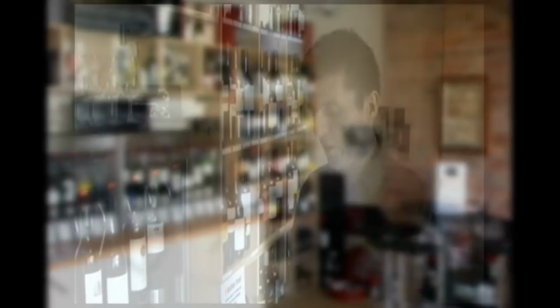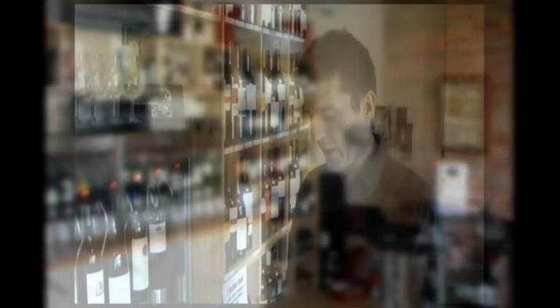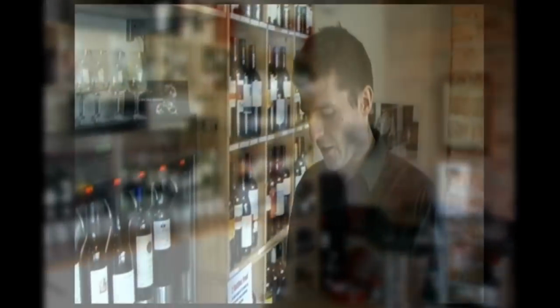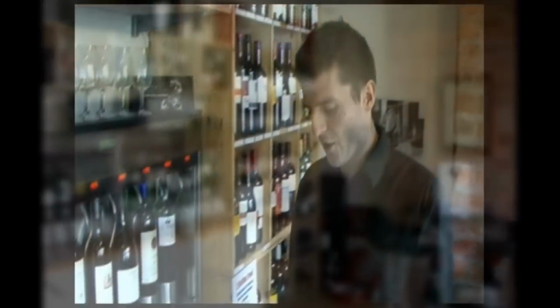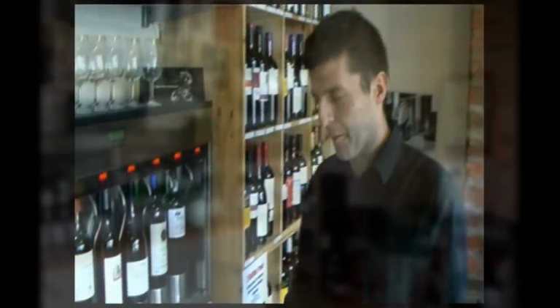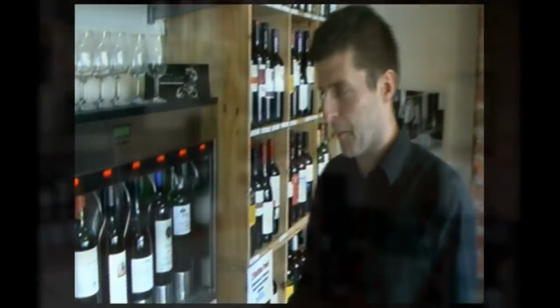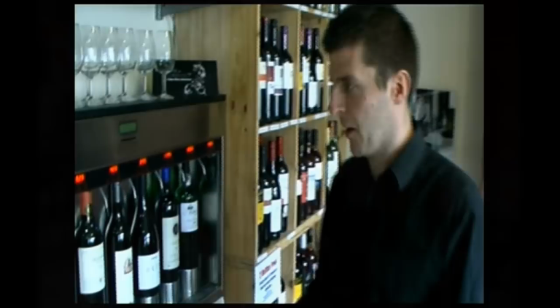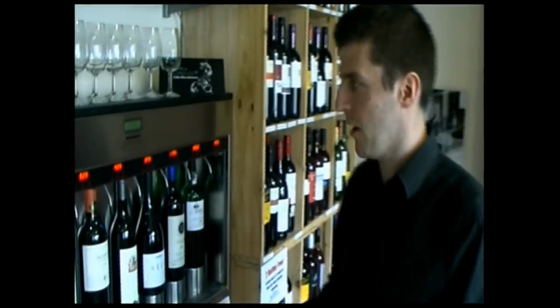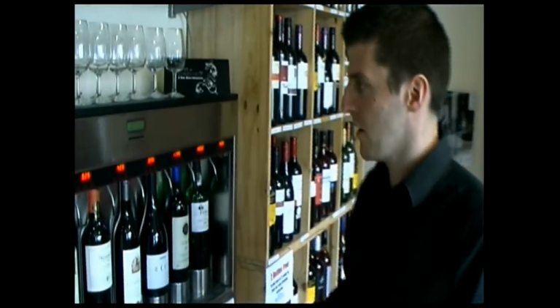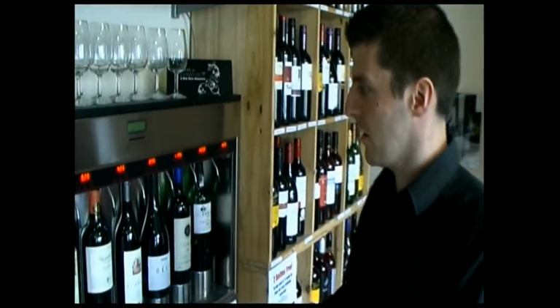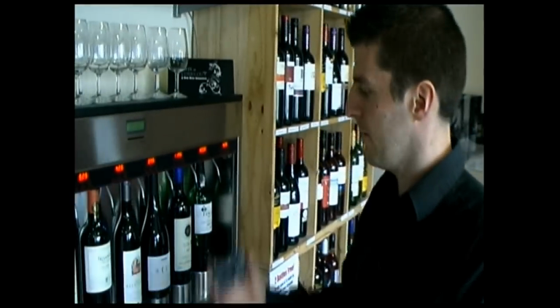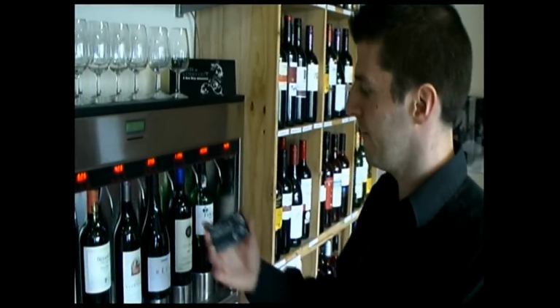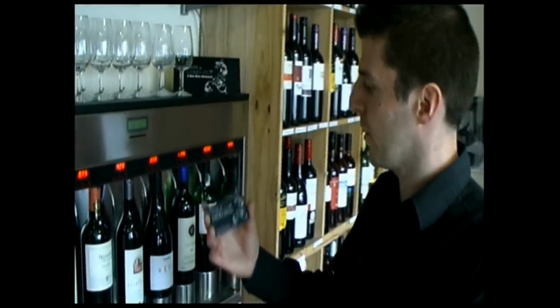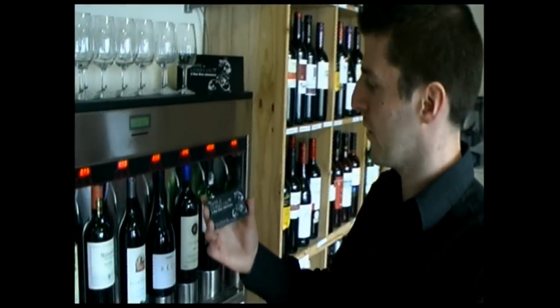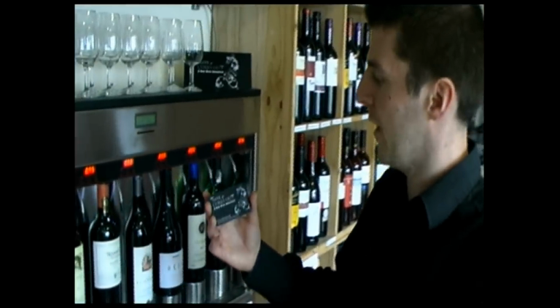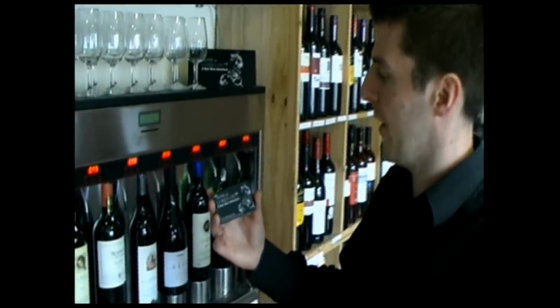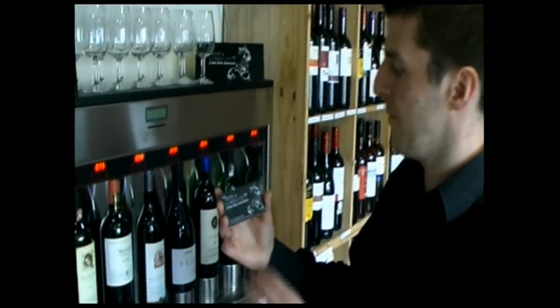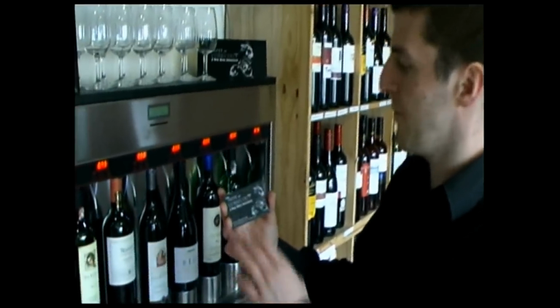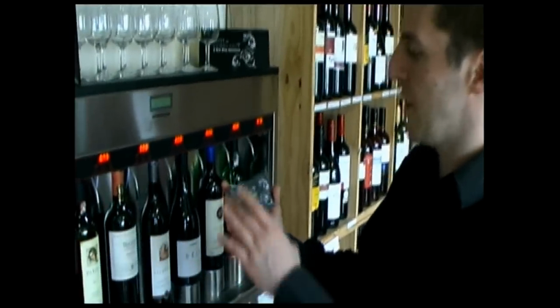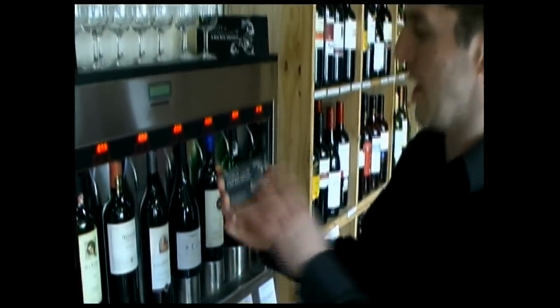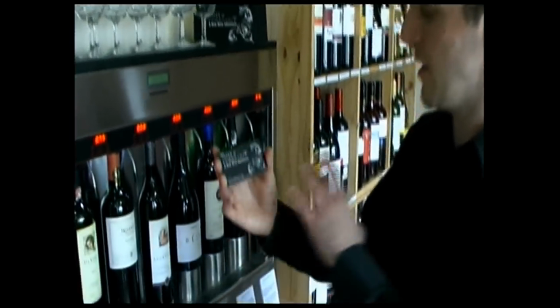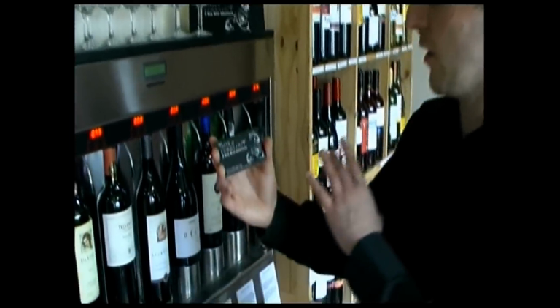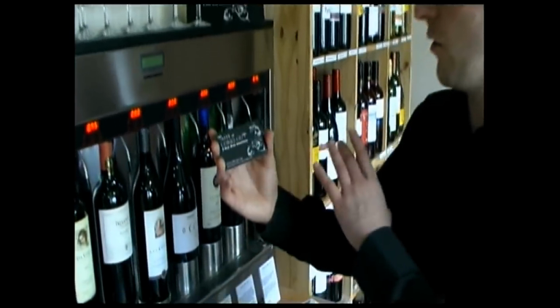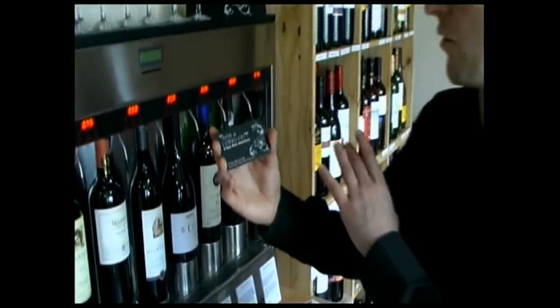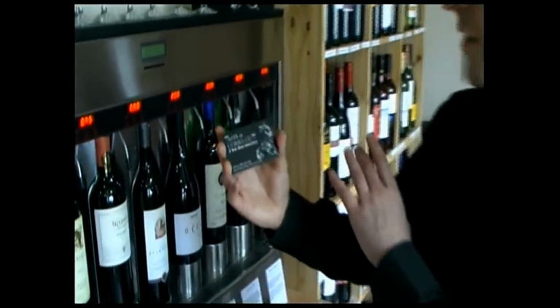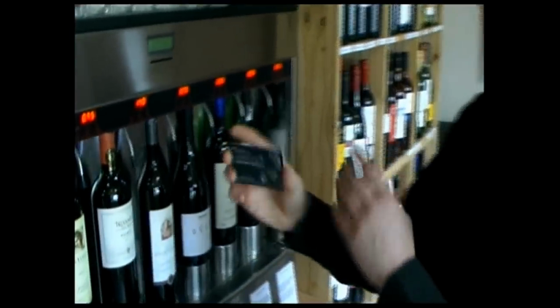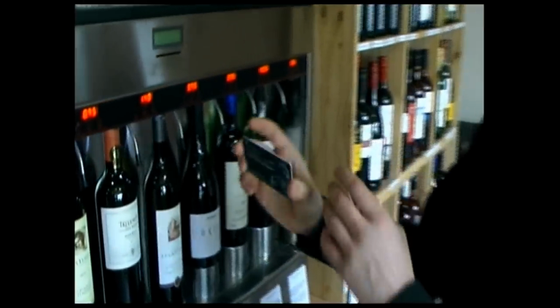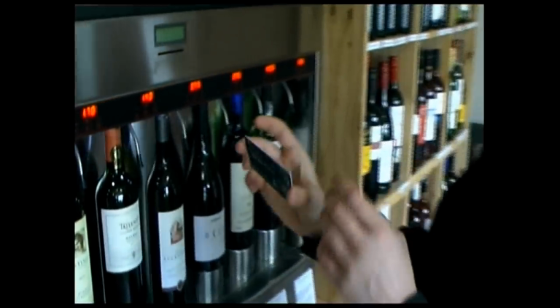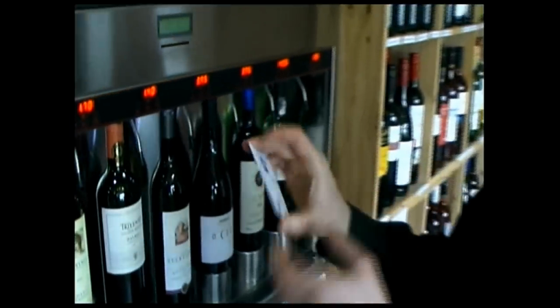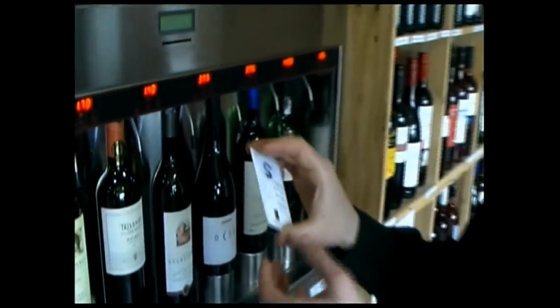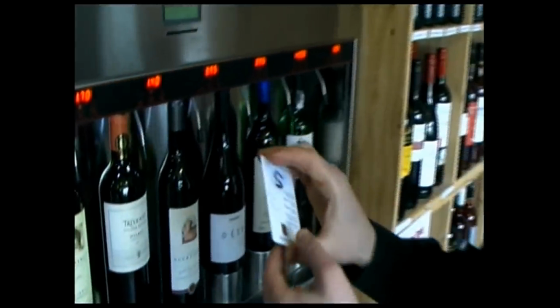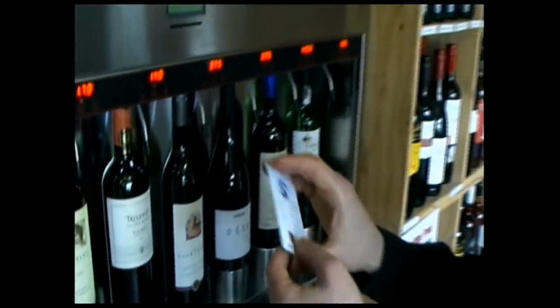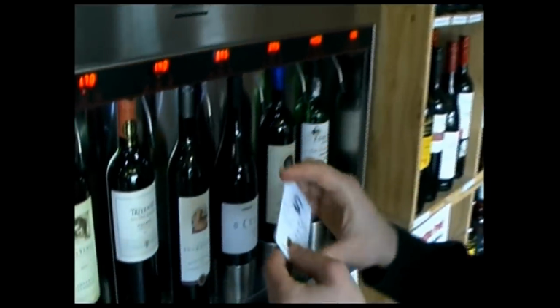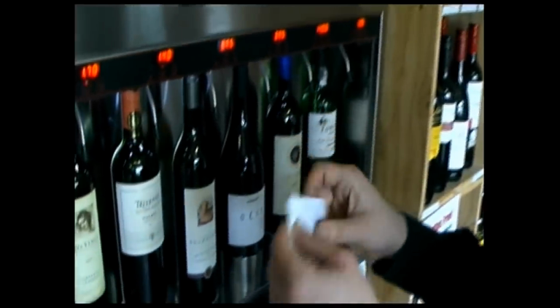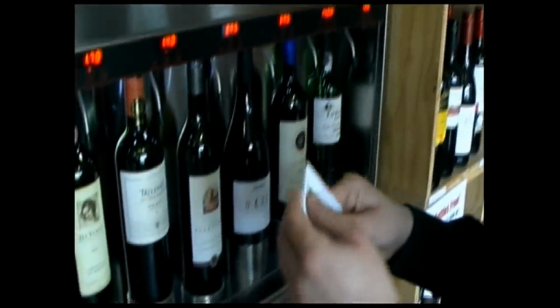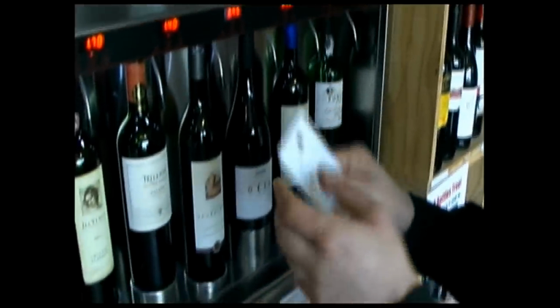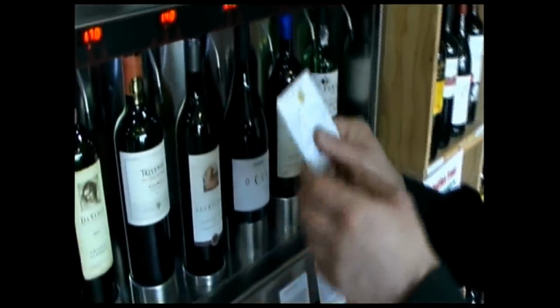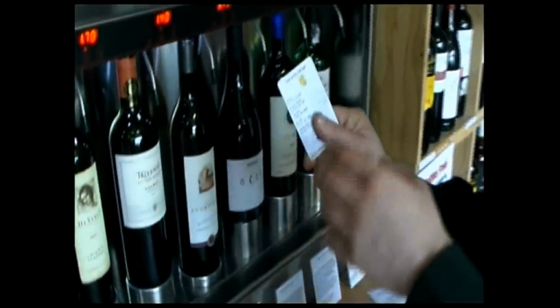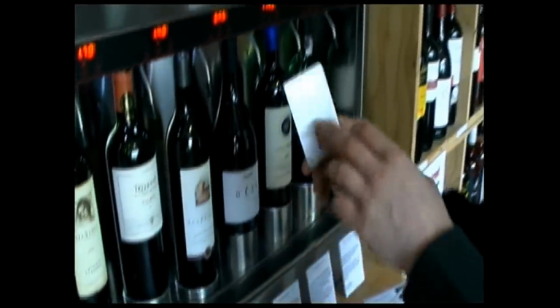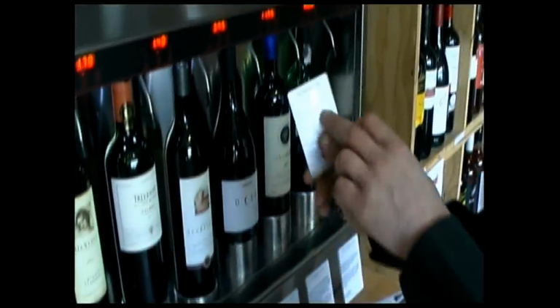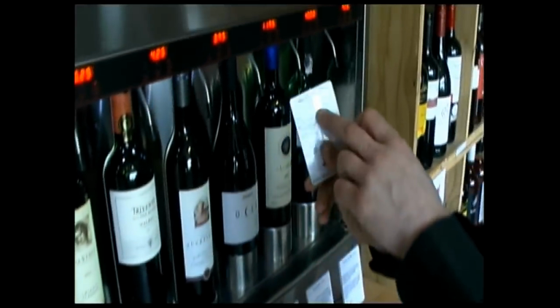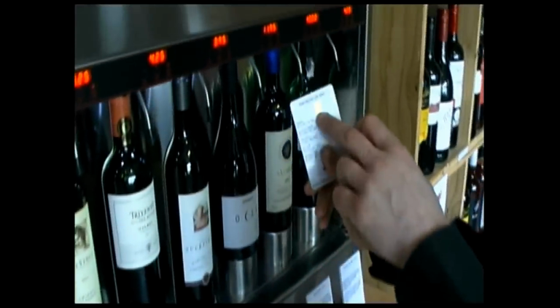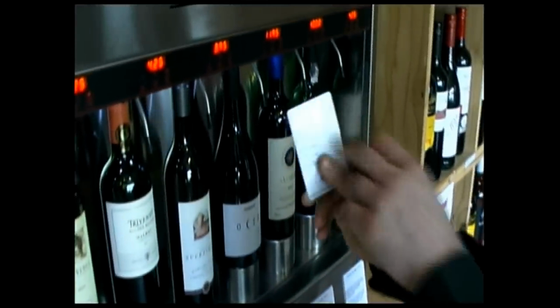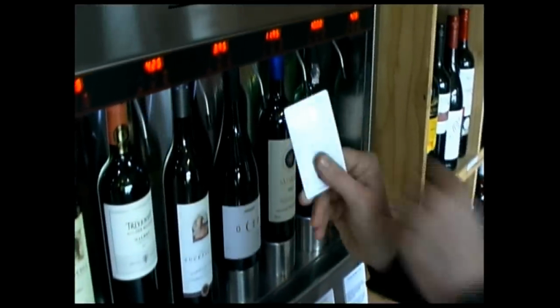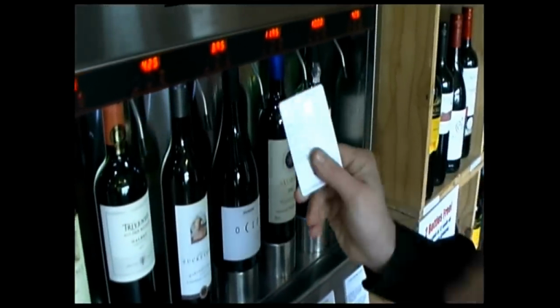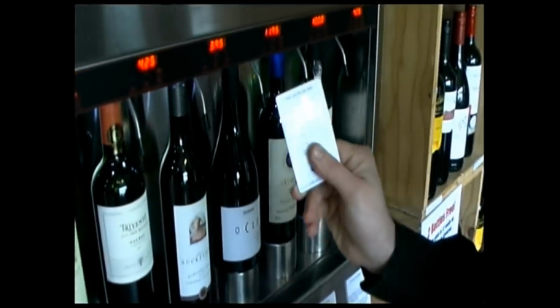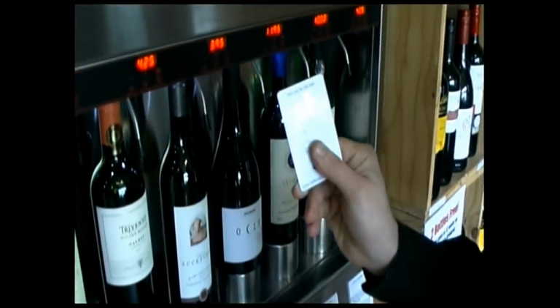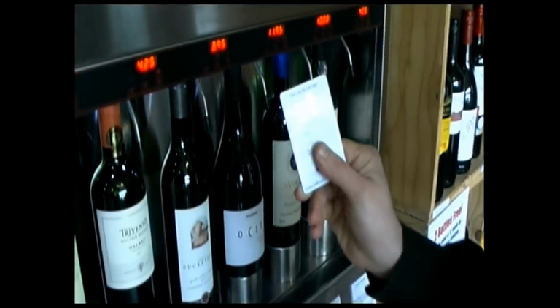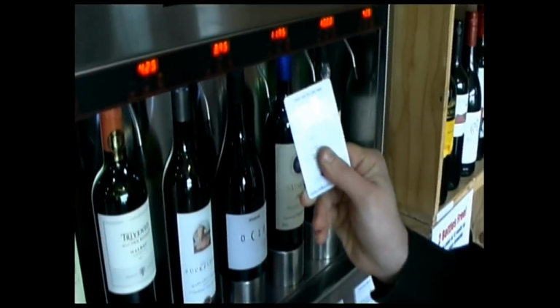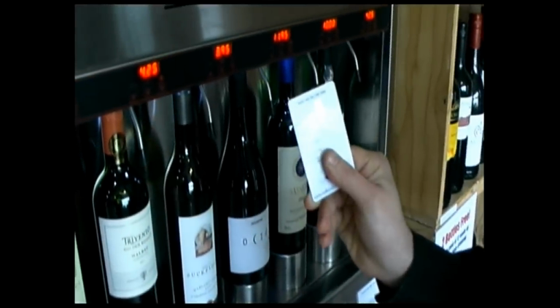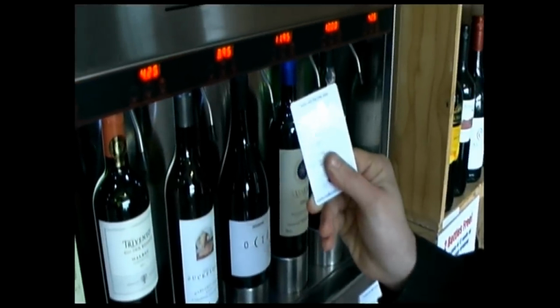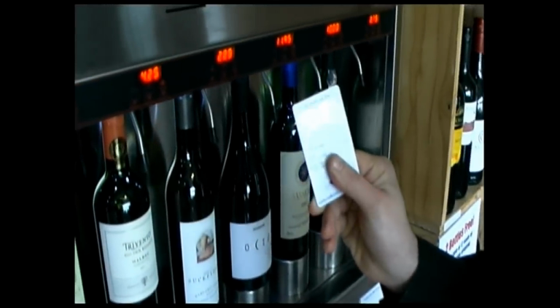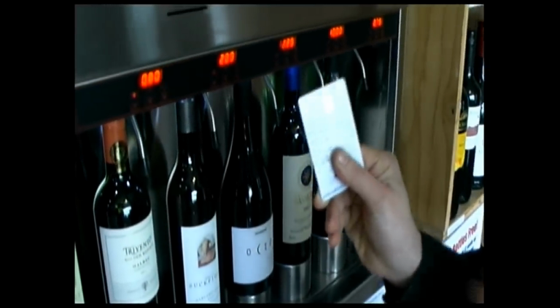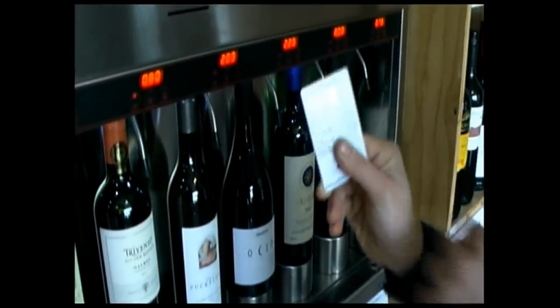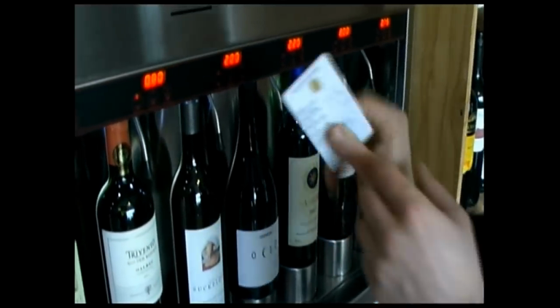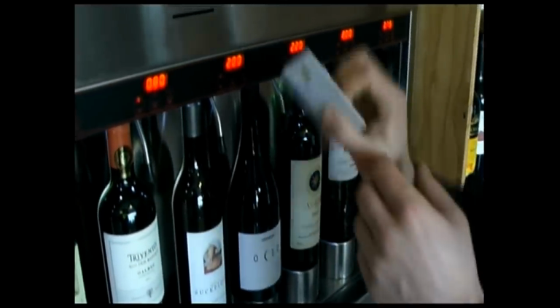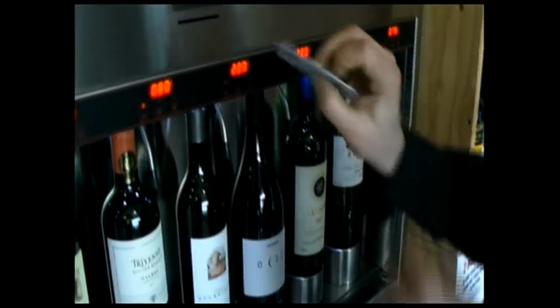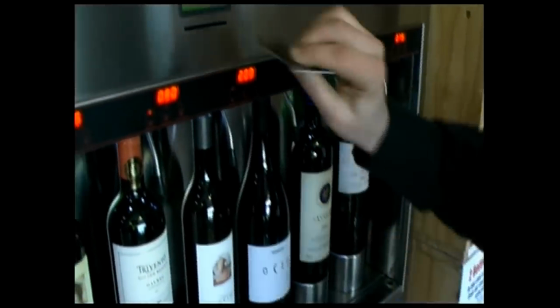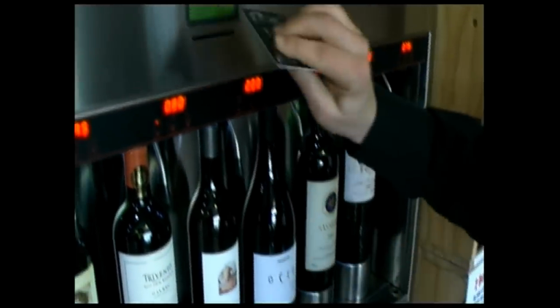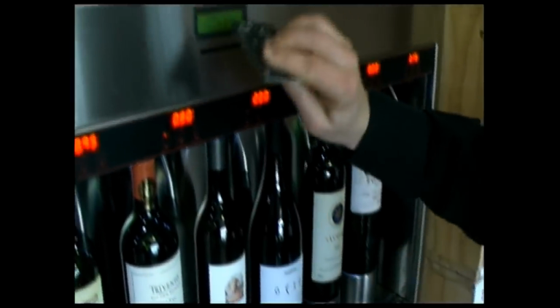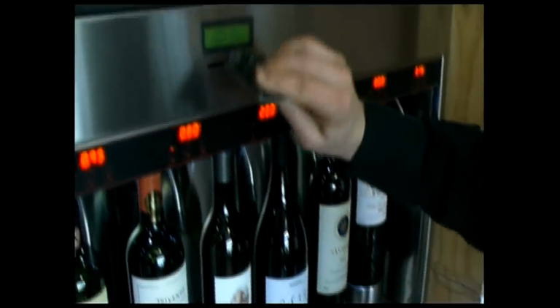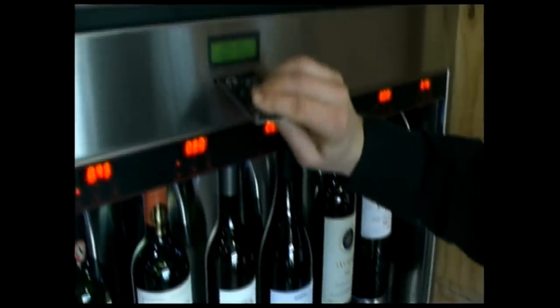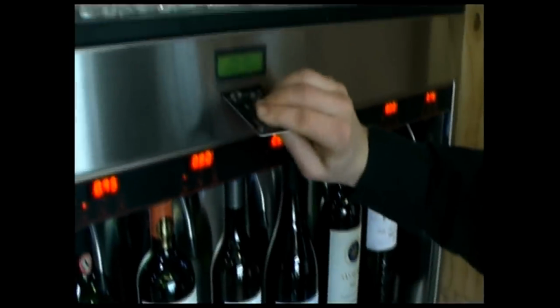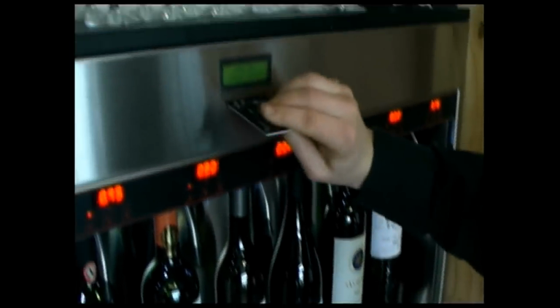Get to the top-up cards — looks like that. It's like a mobile phone top-up card. So you pop that in the machine.